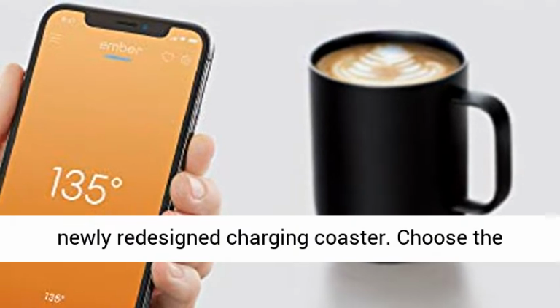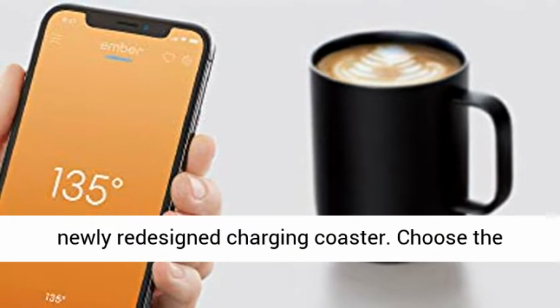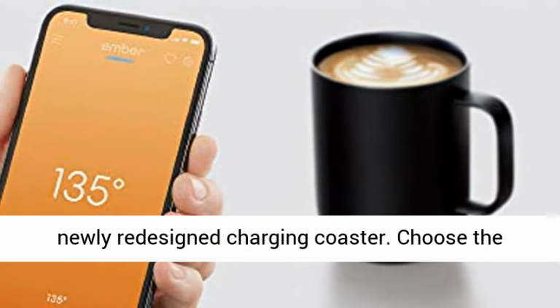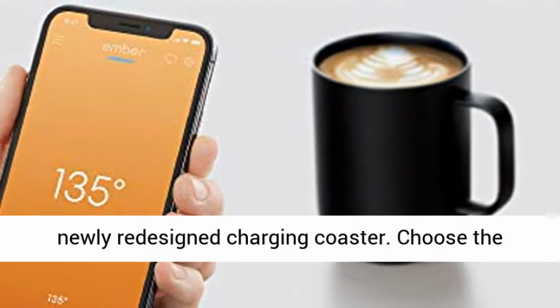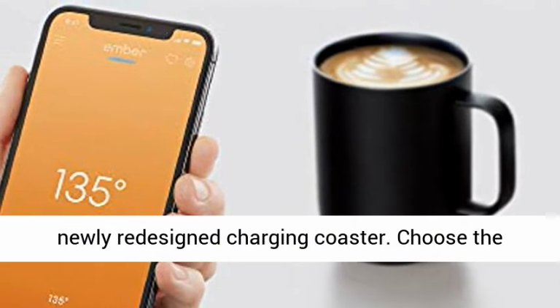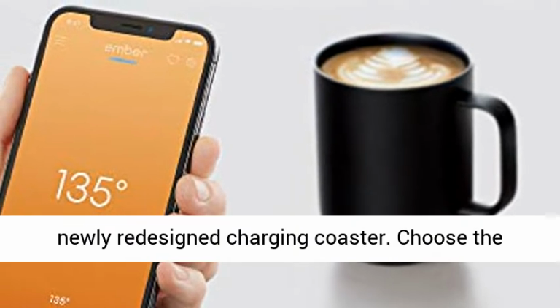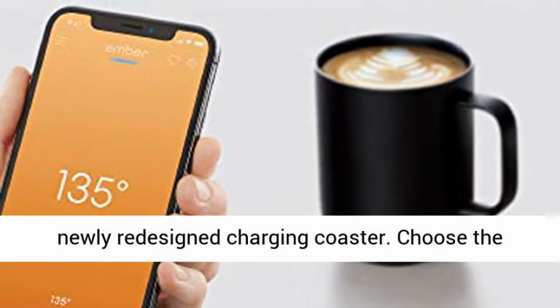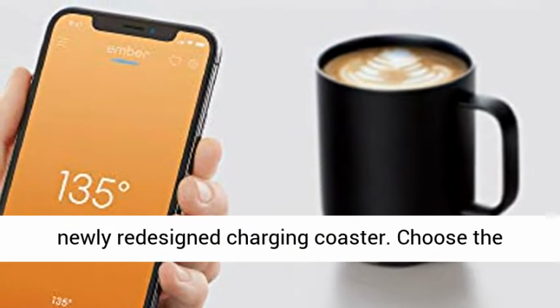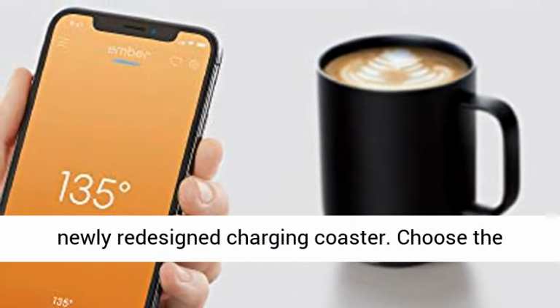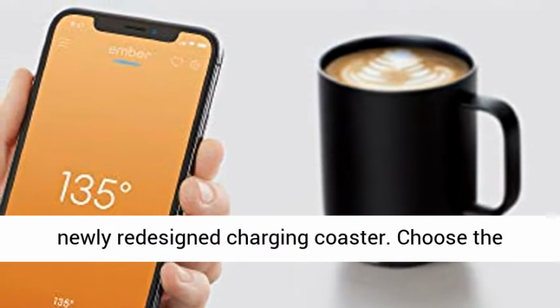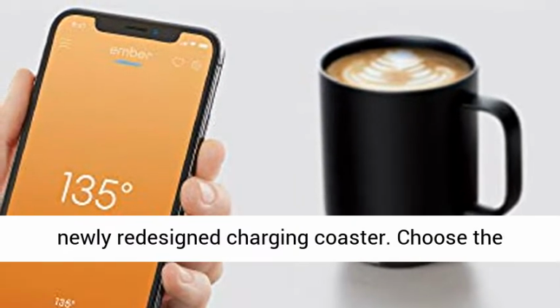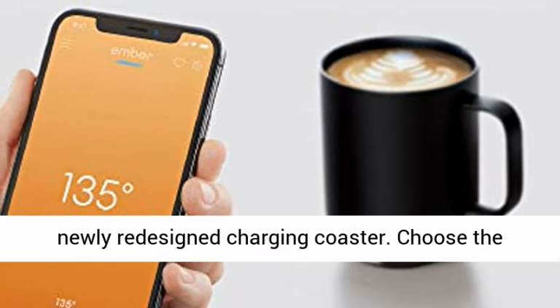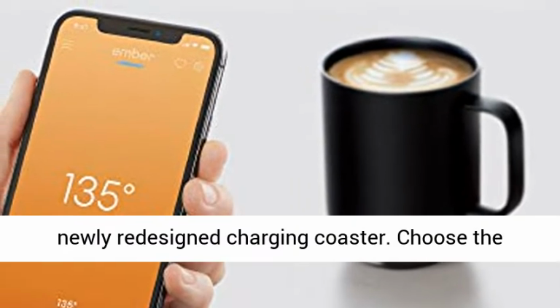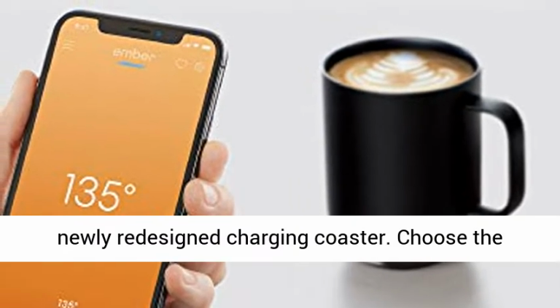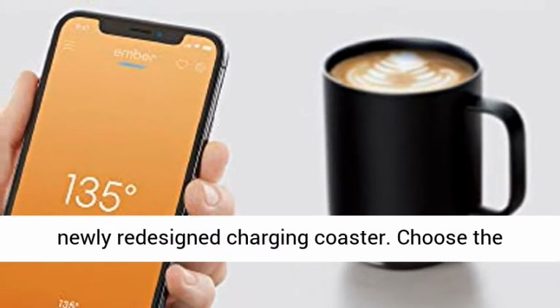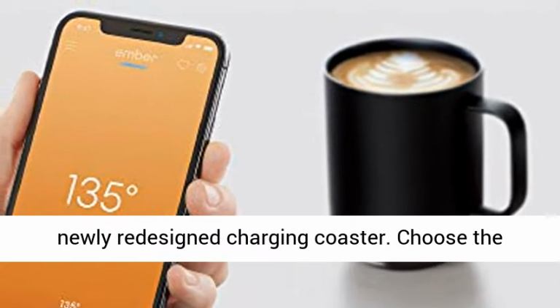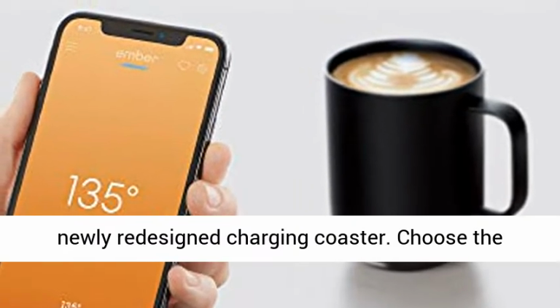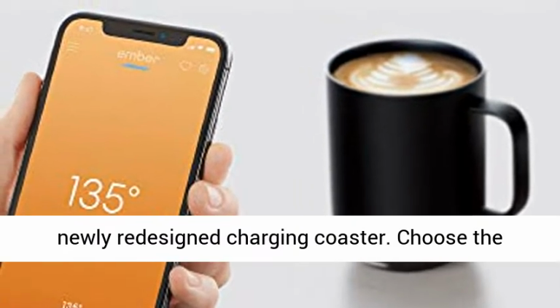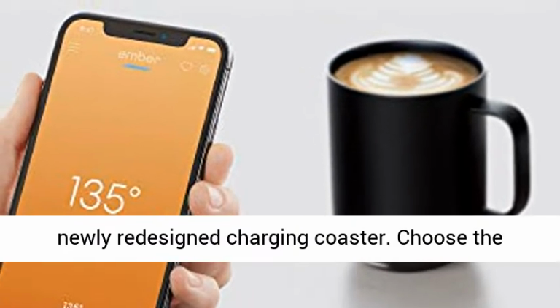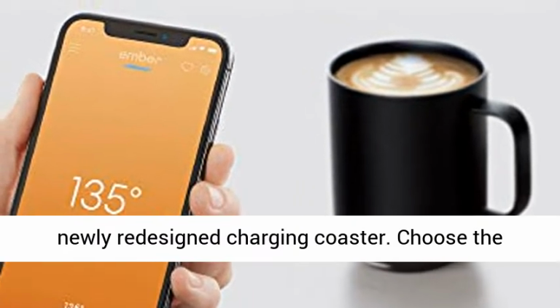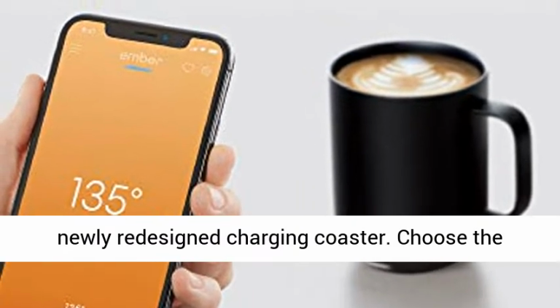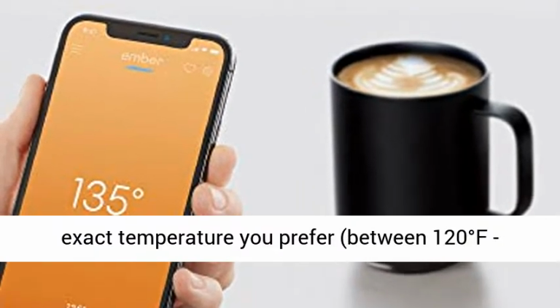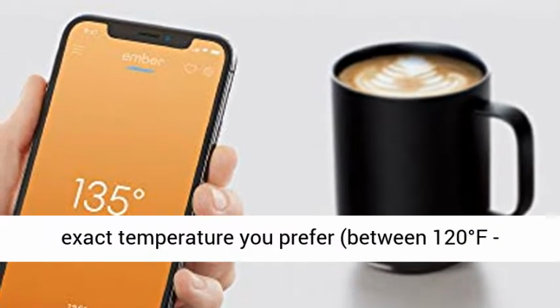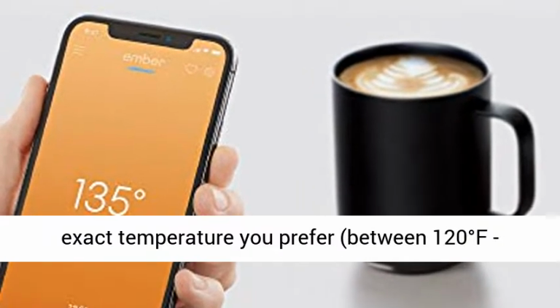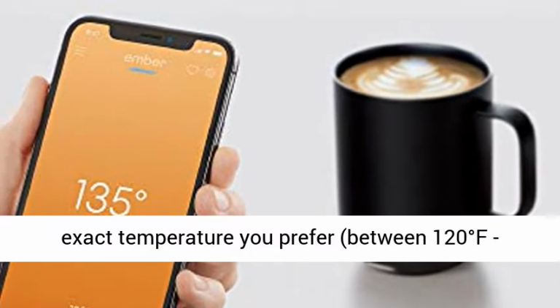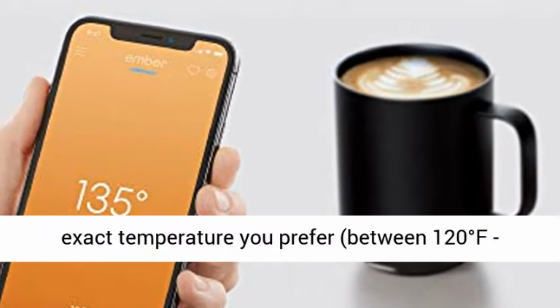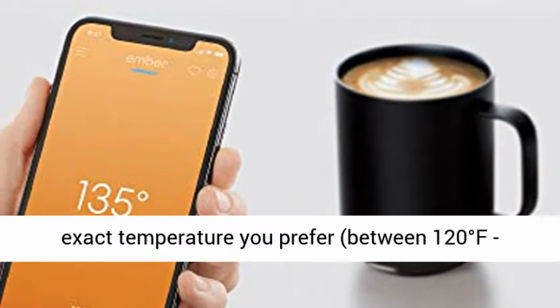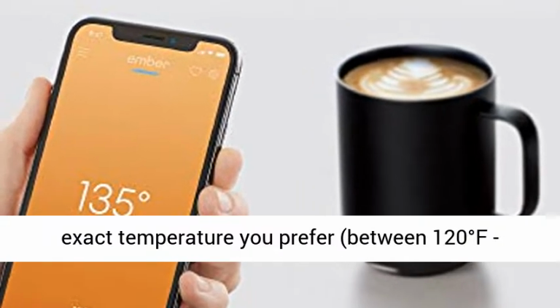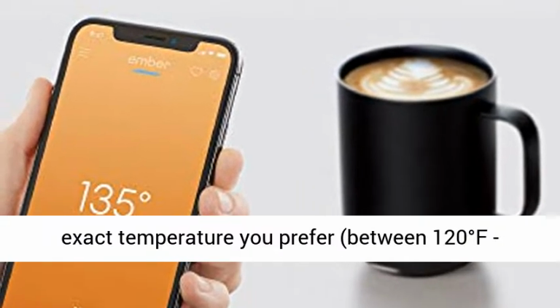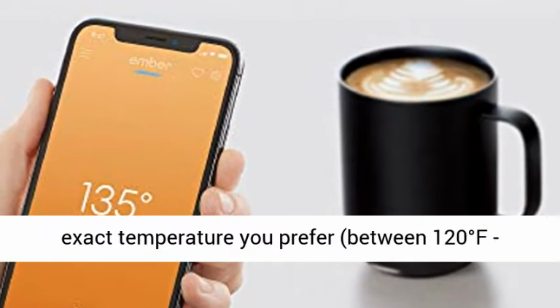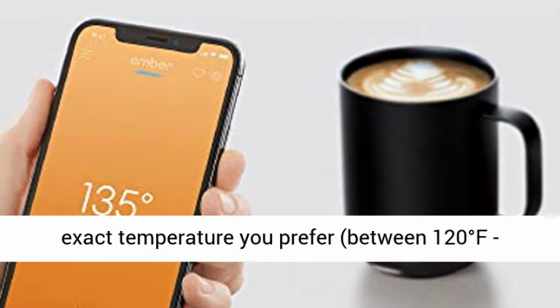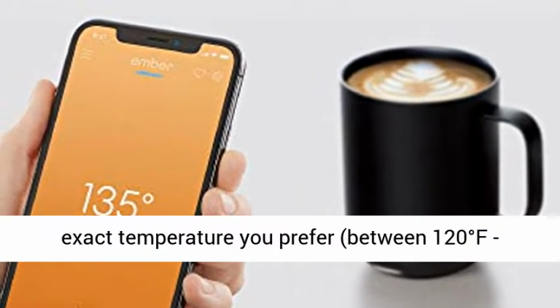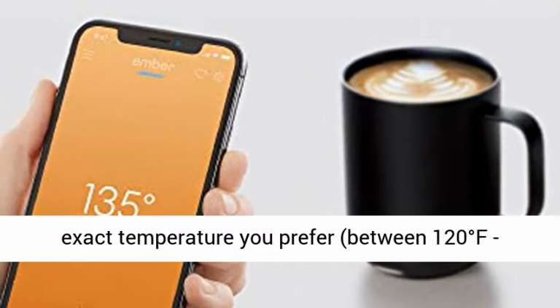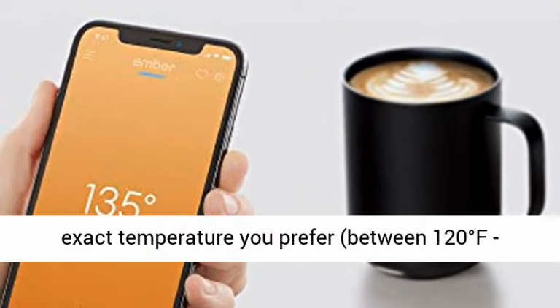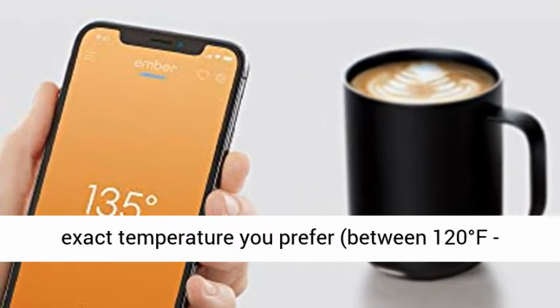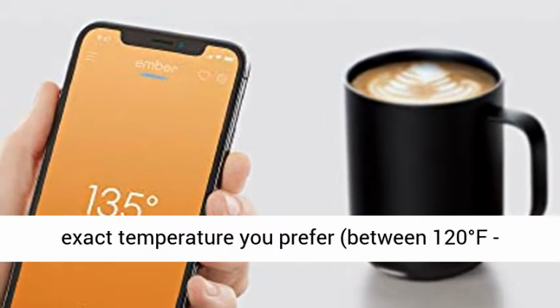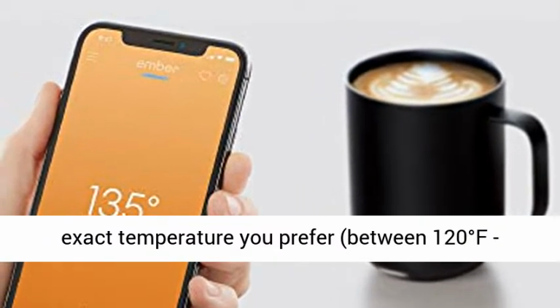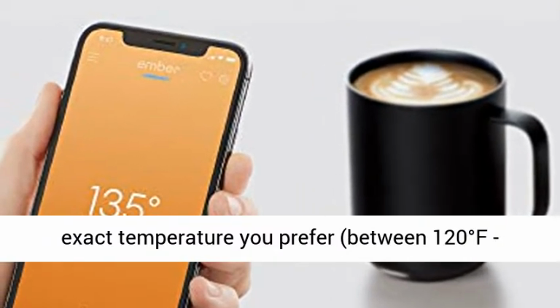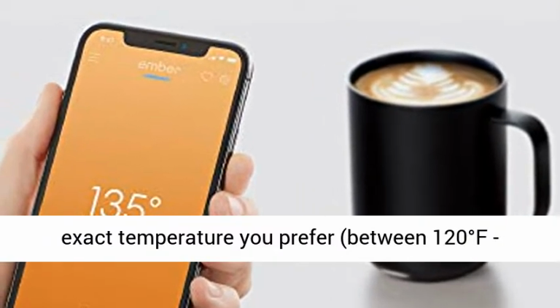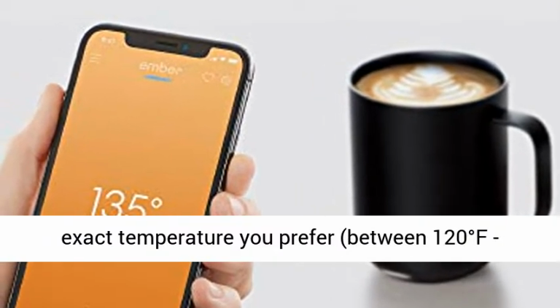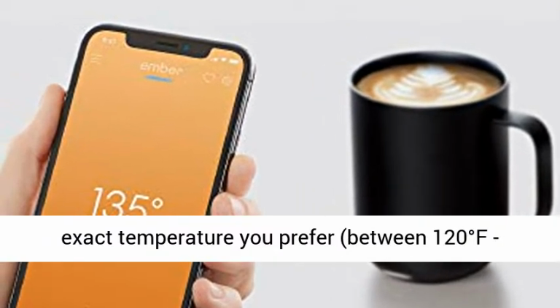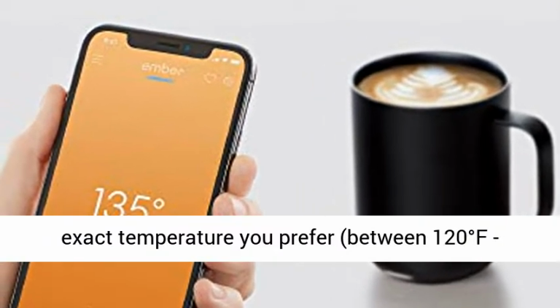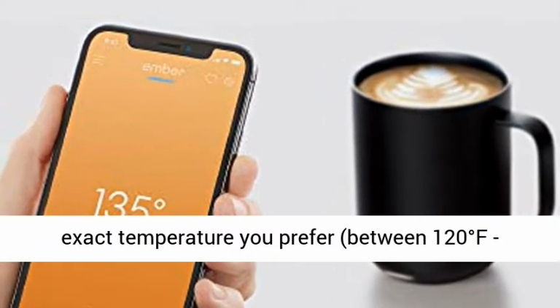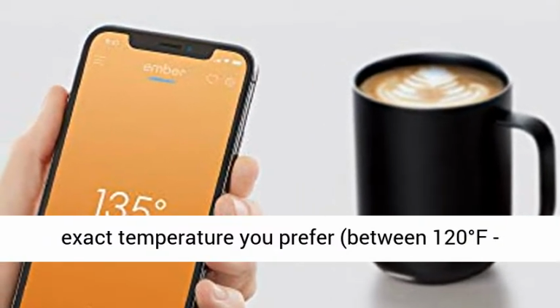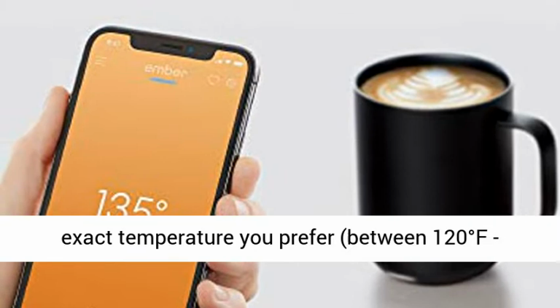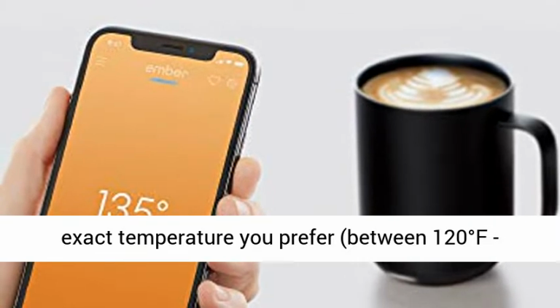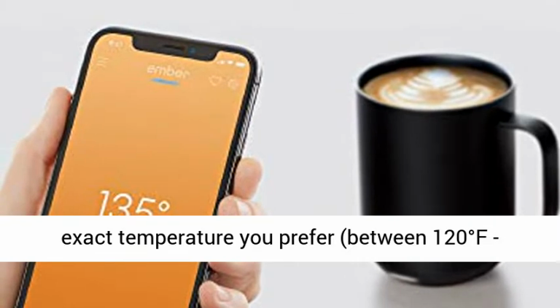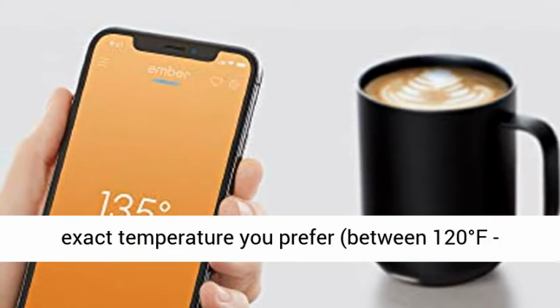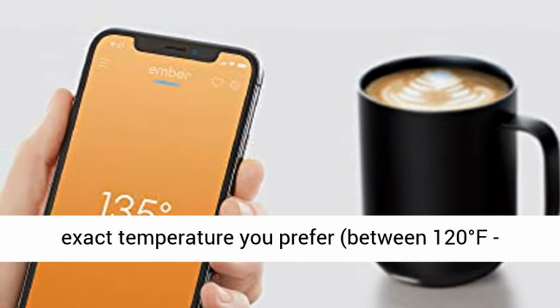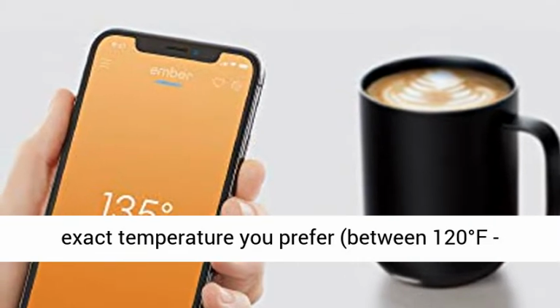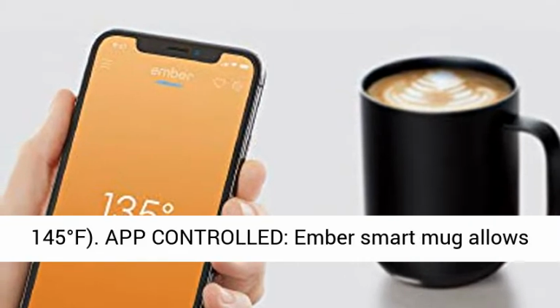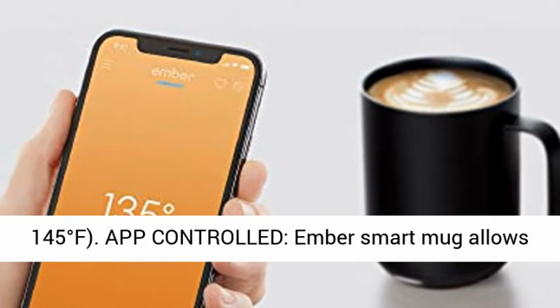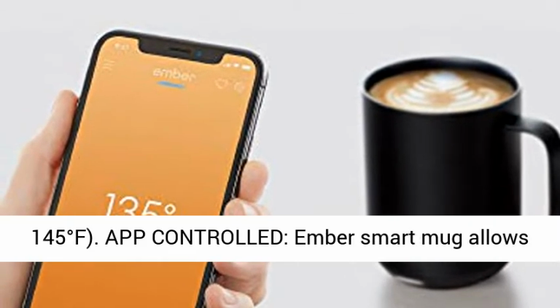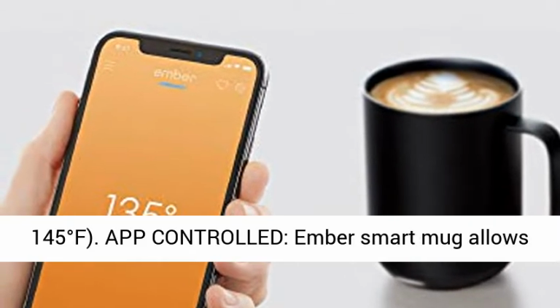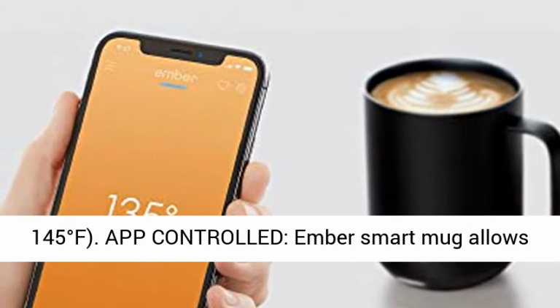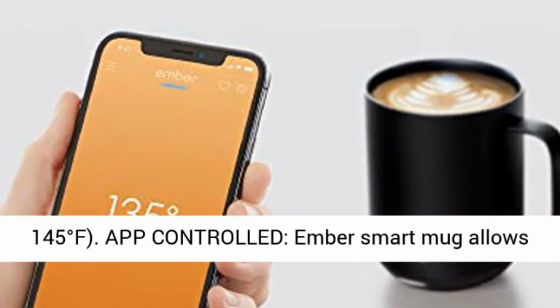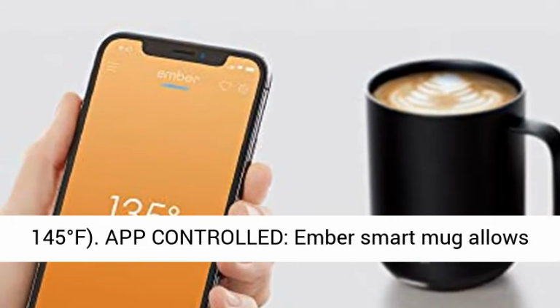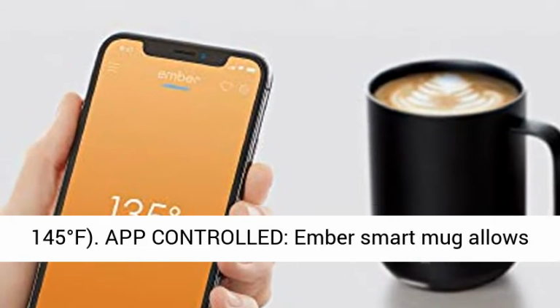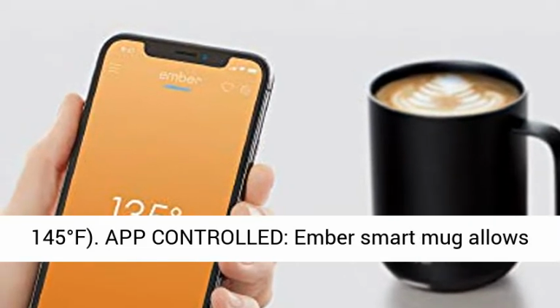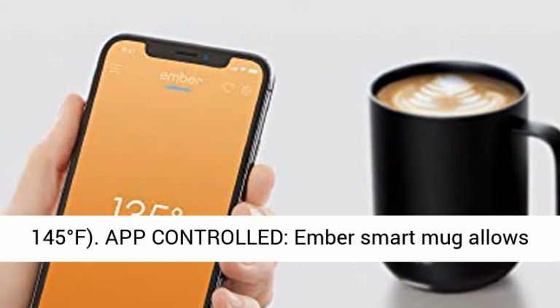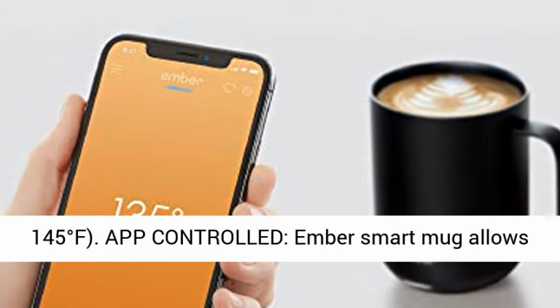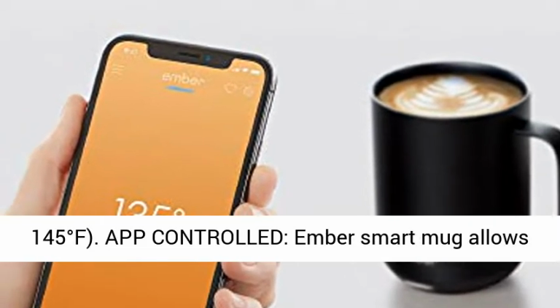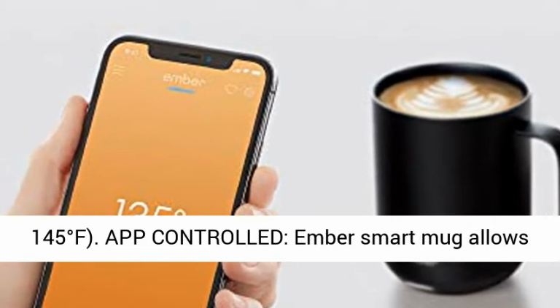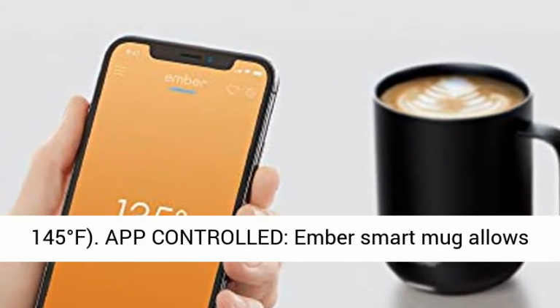Choose the exact temperature you prefer, between 120 degrees Fahrenheit and 145 degrees Fahrenheit.